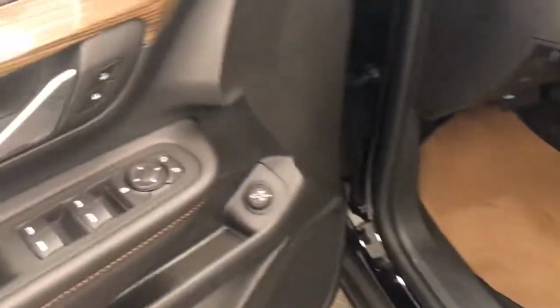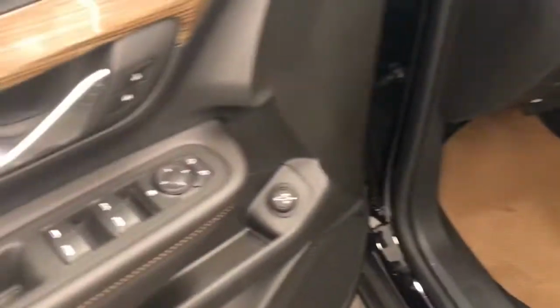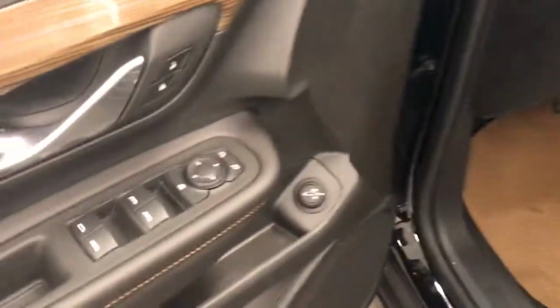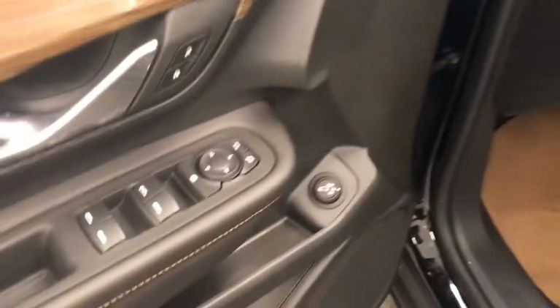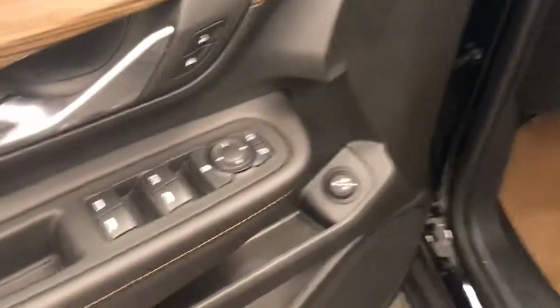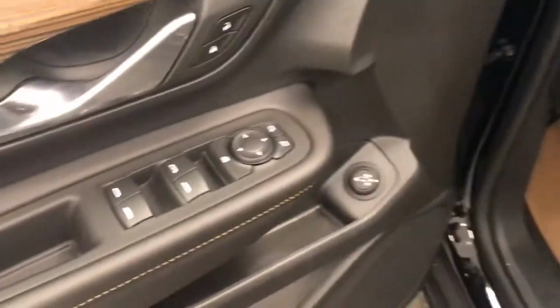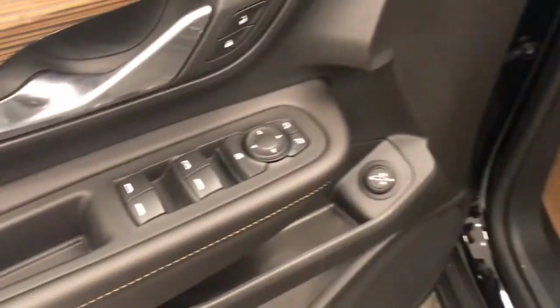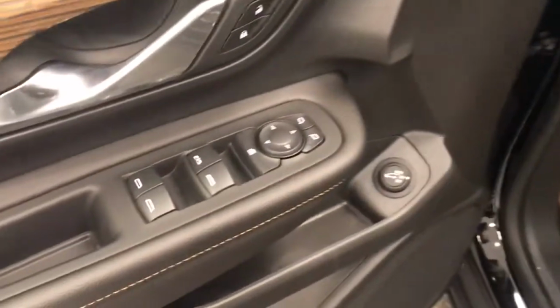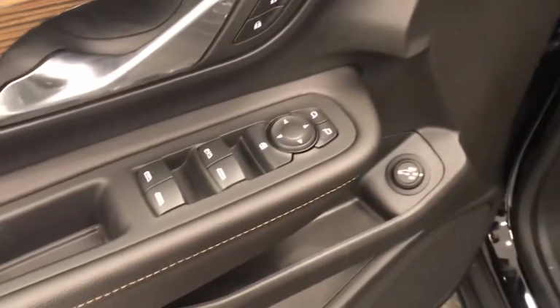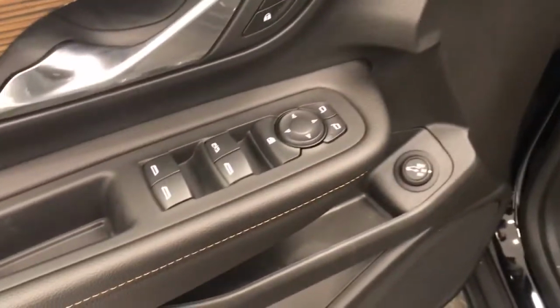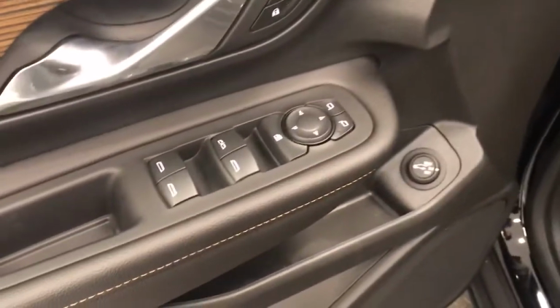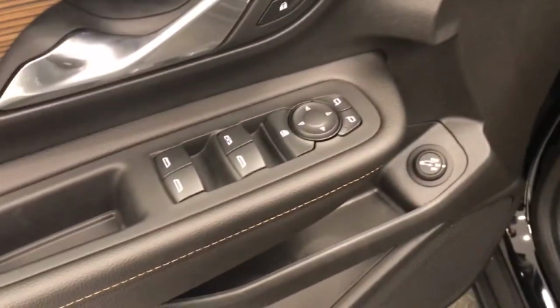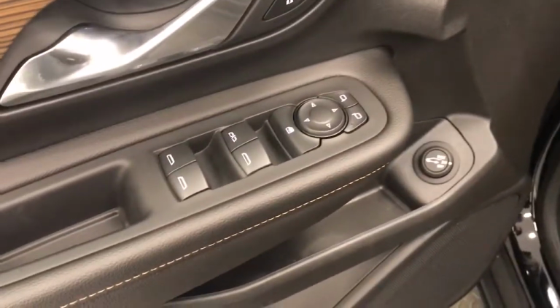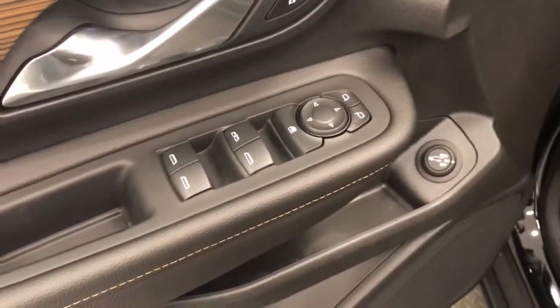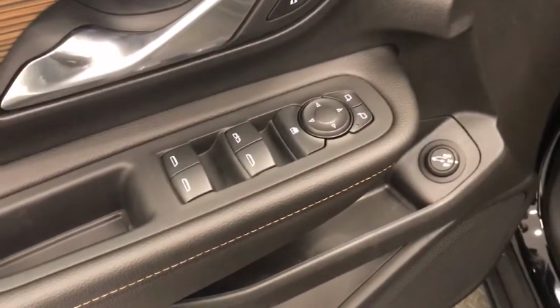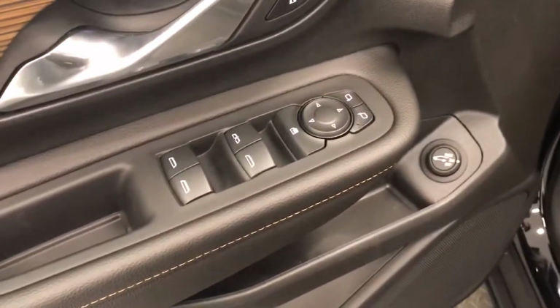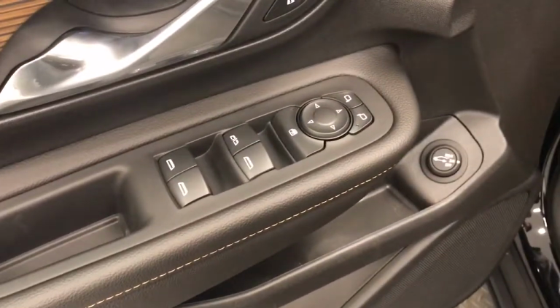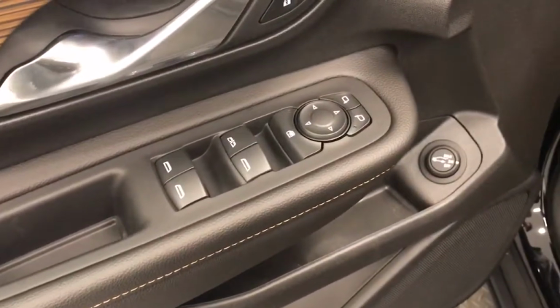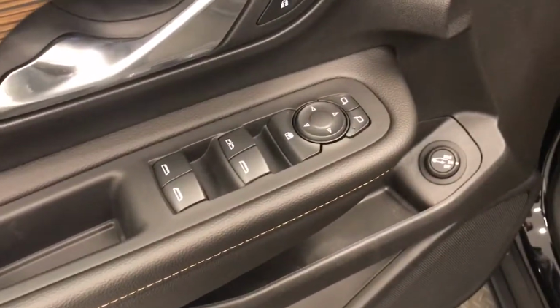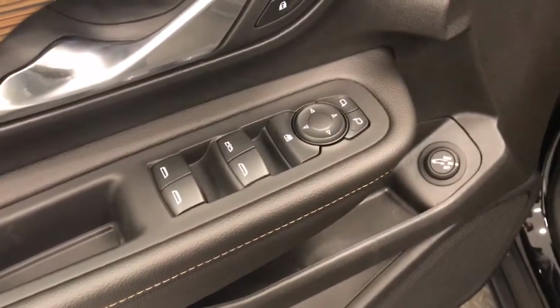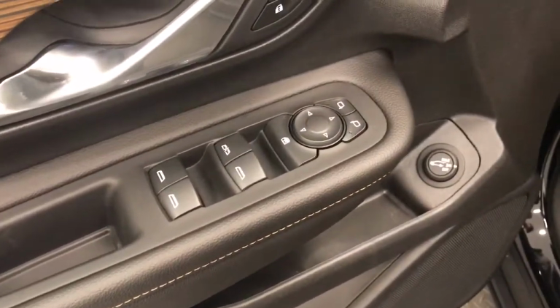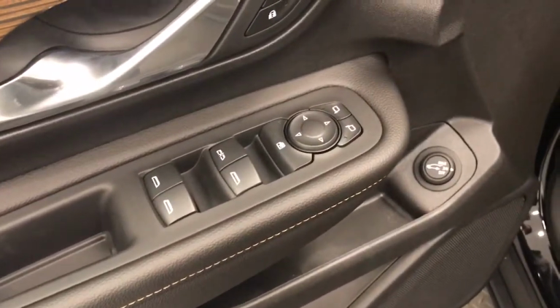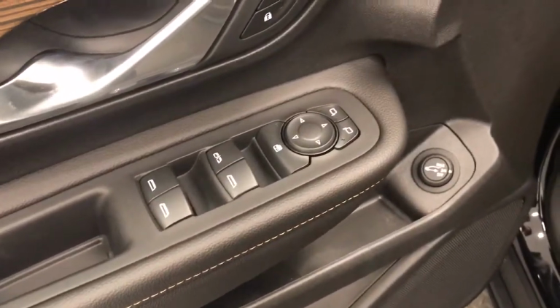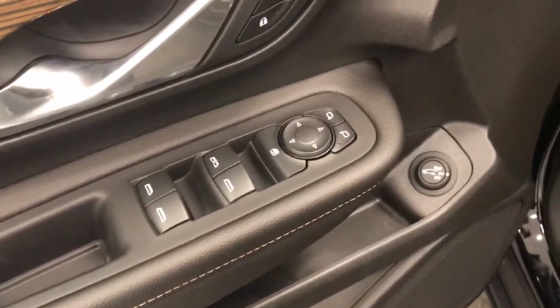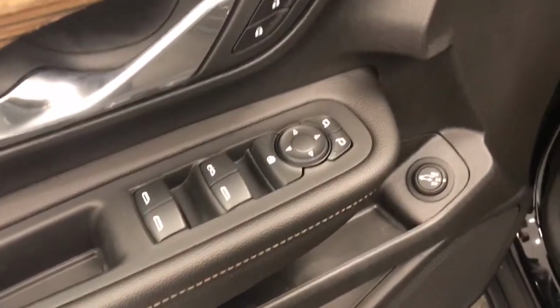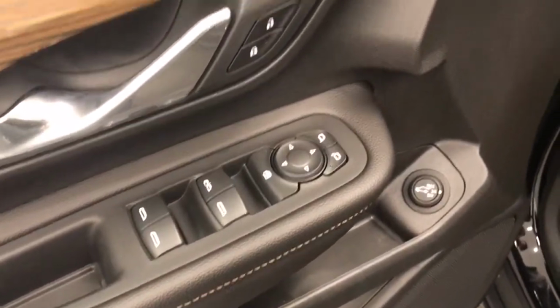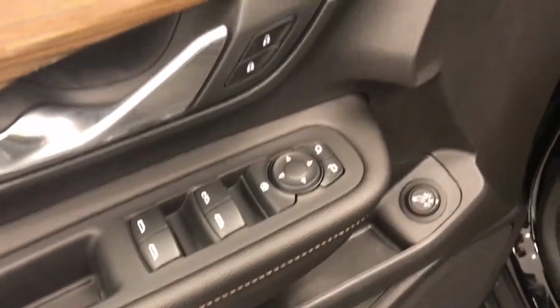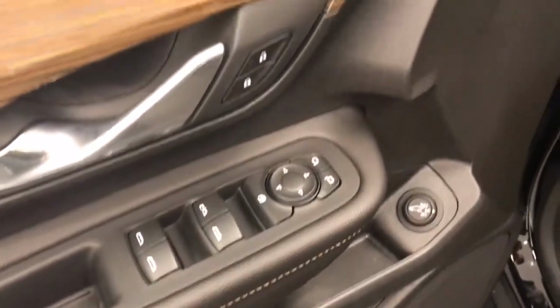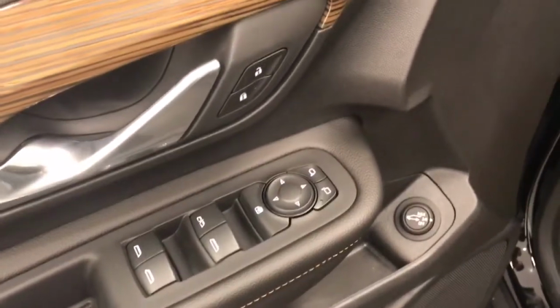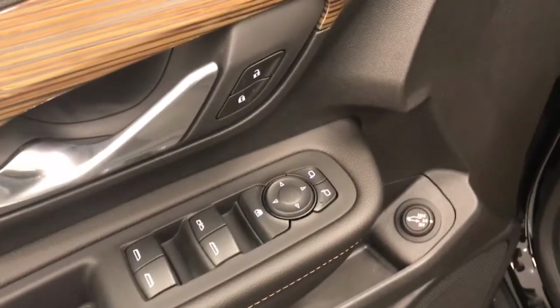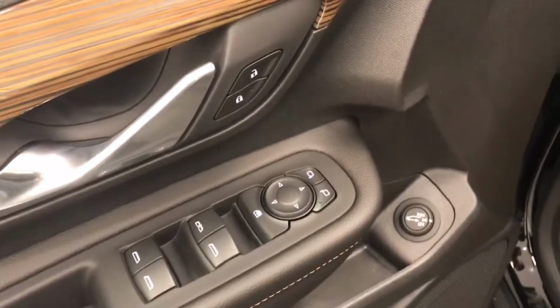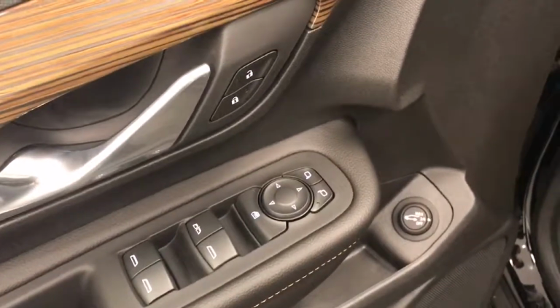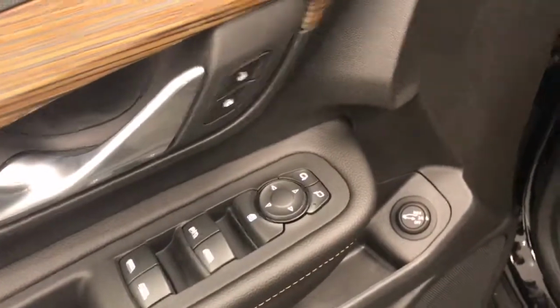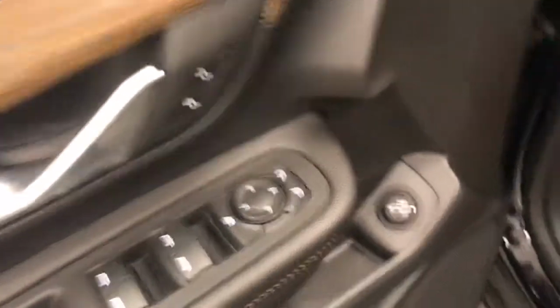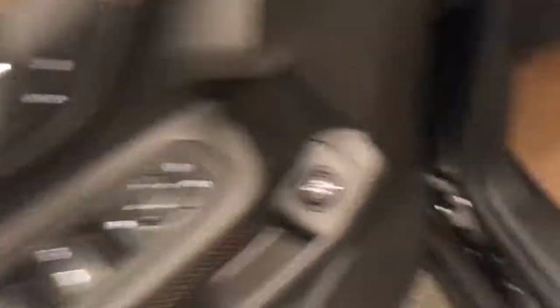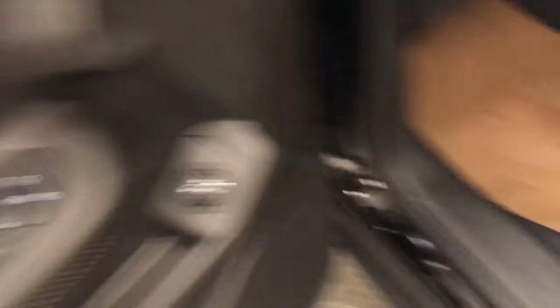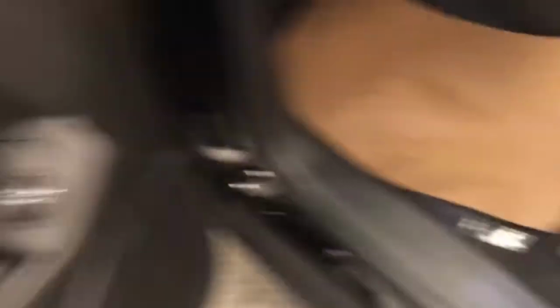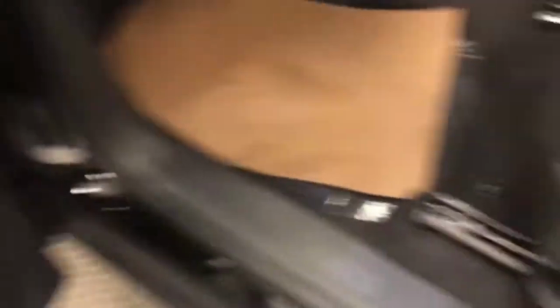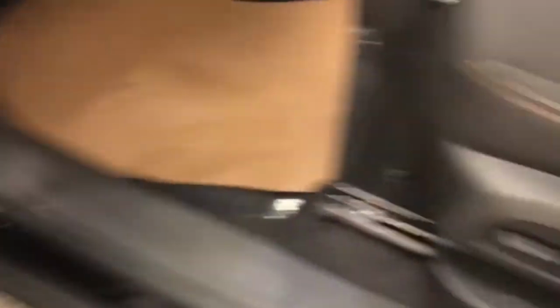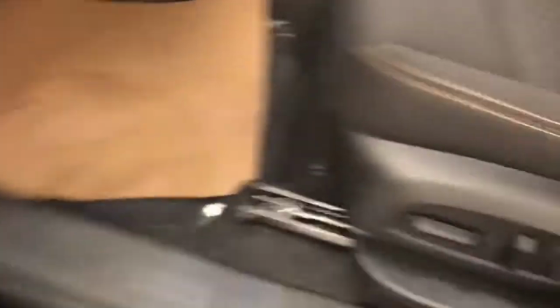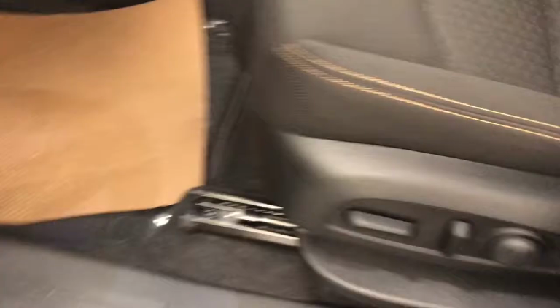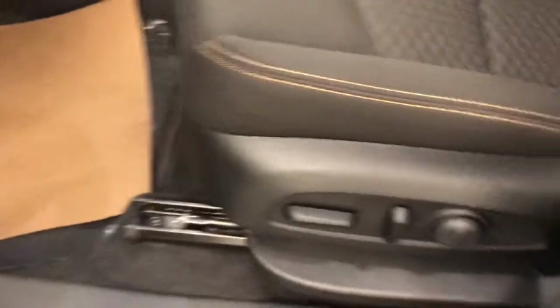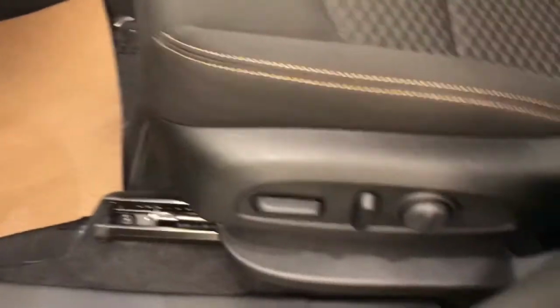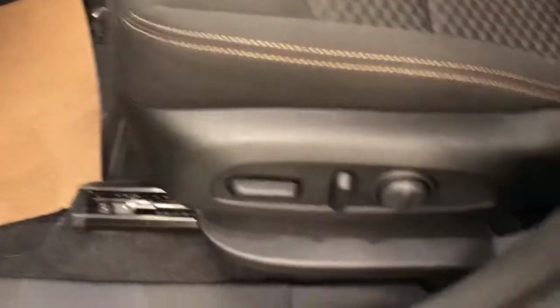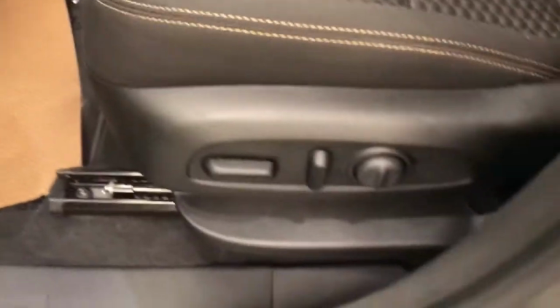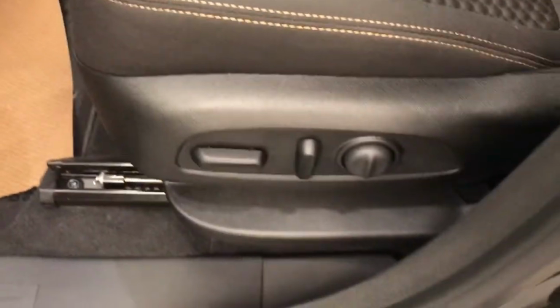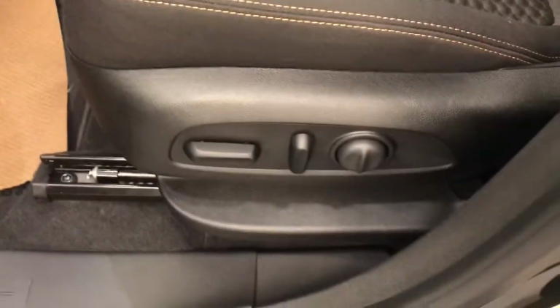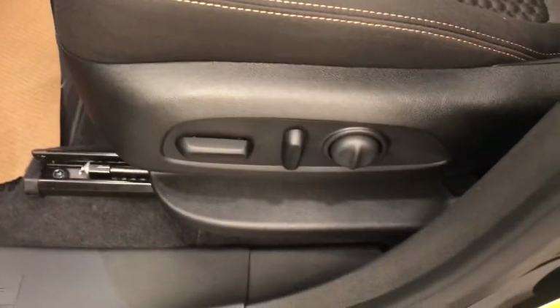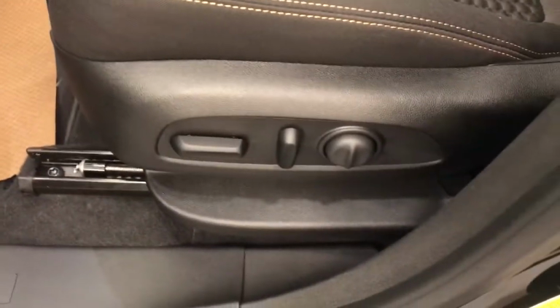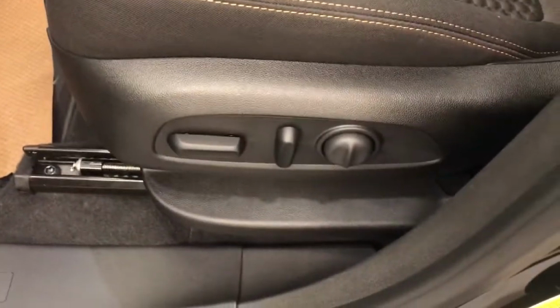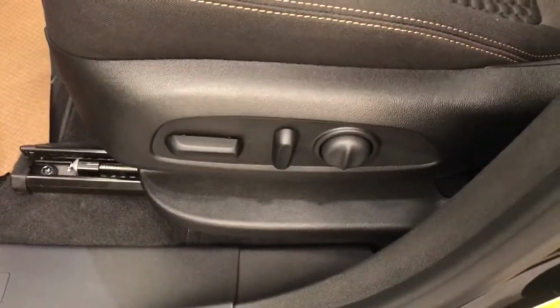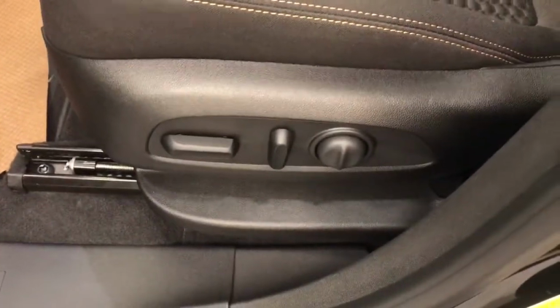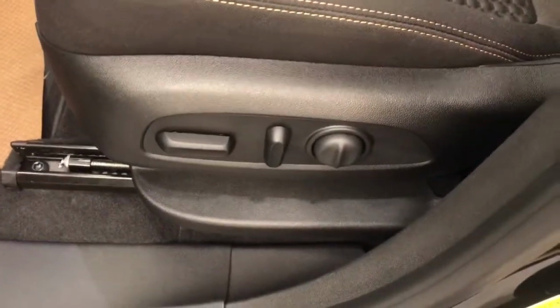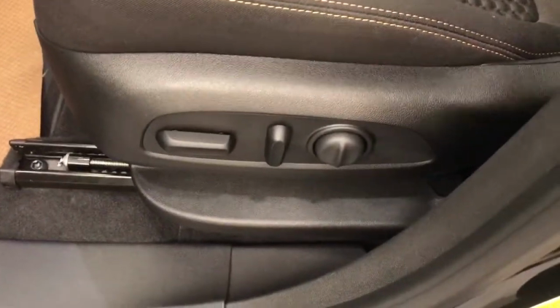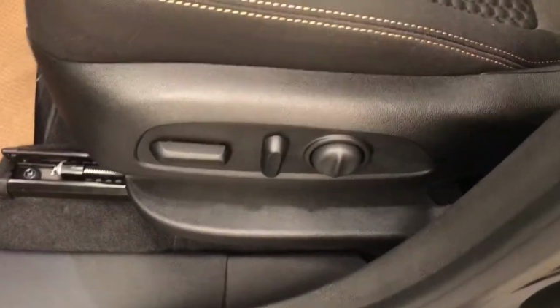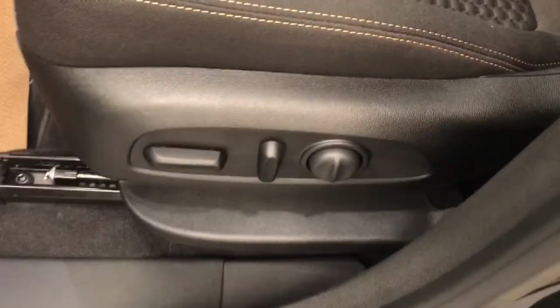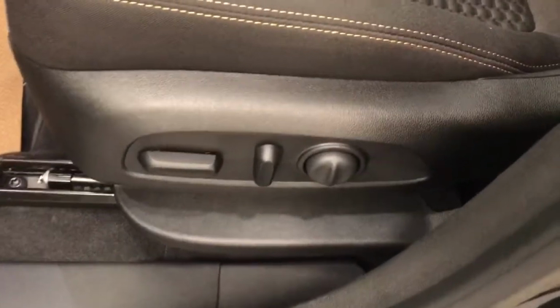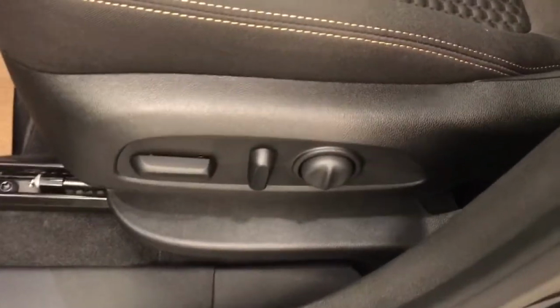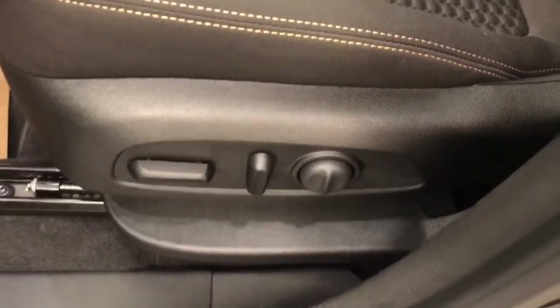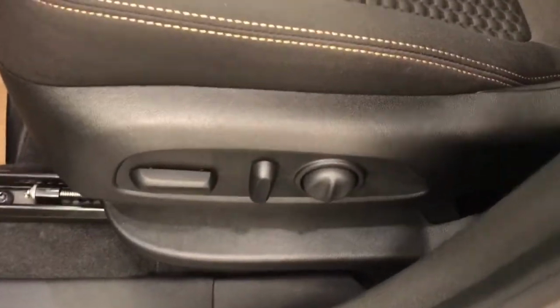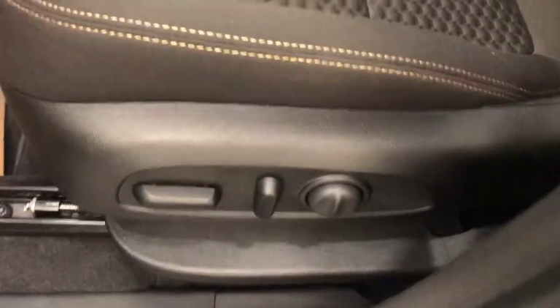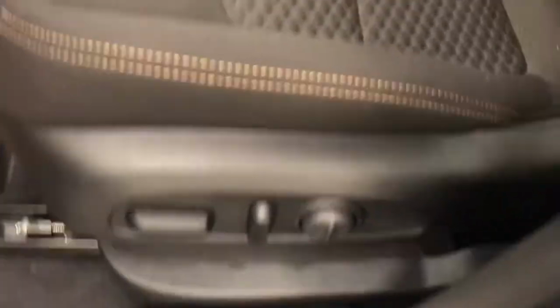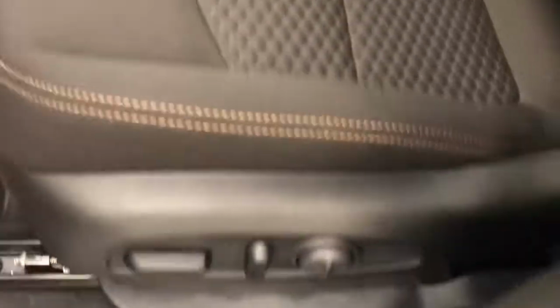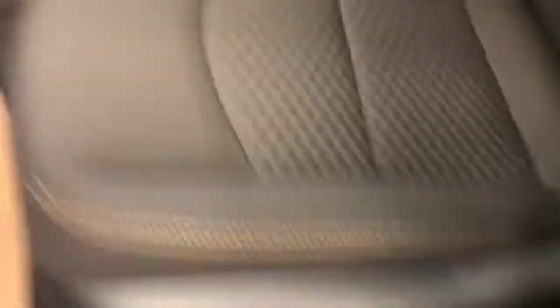For interior options, we have power windows, power mirrors, power door locks, and a power driver's seat with adjustable lumbar control.